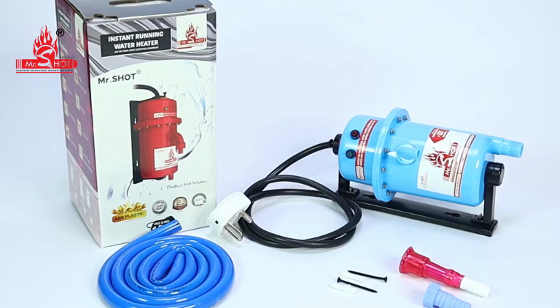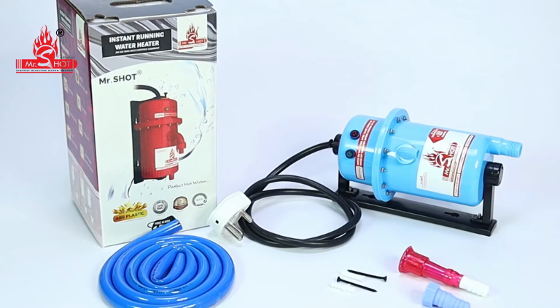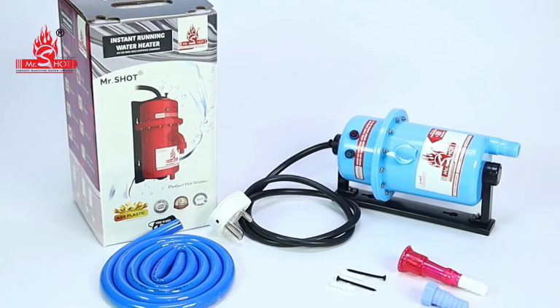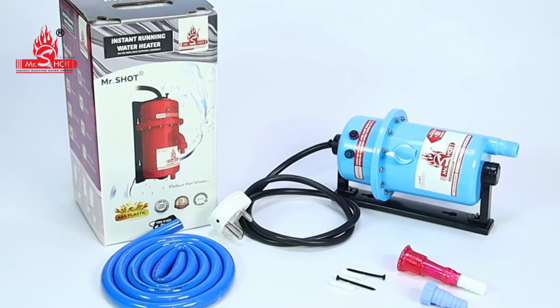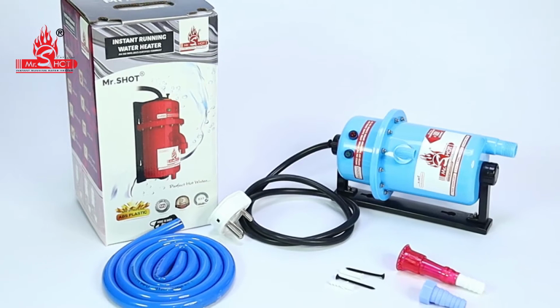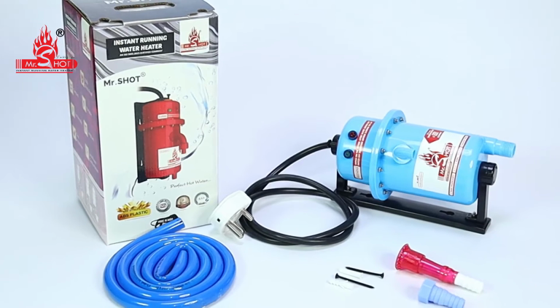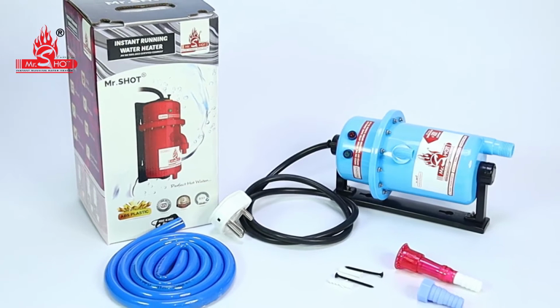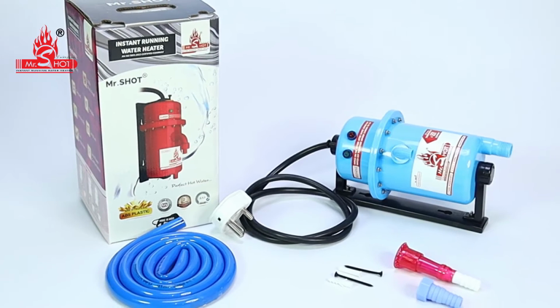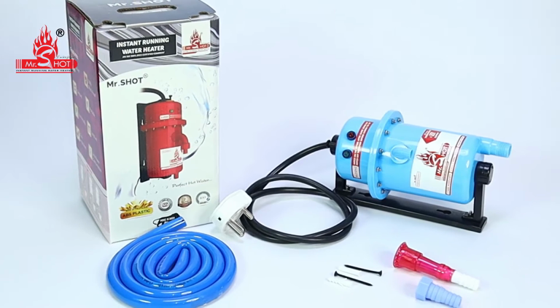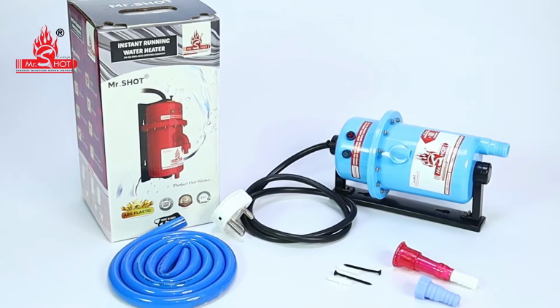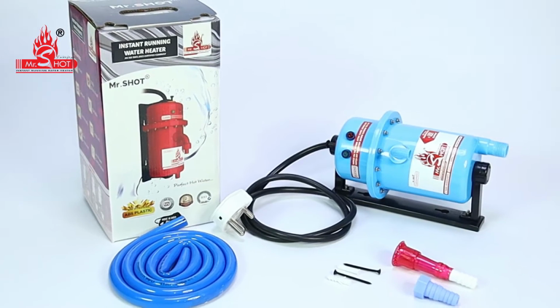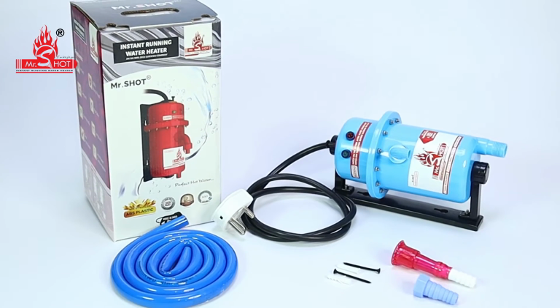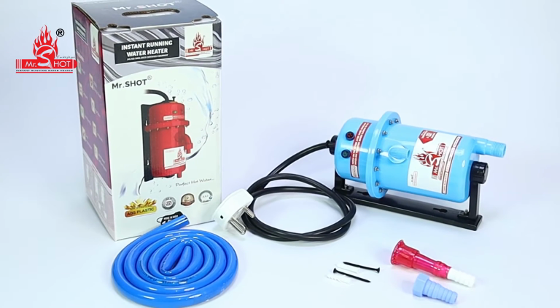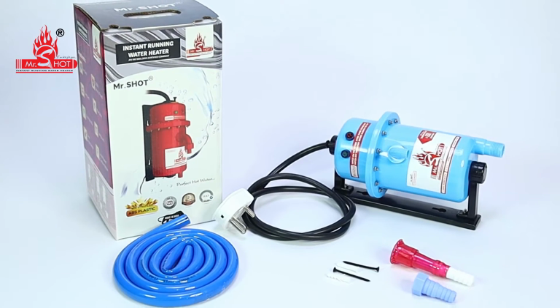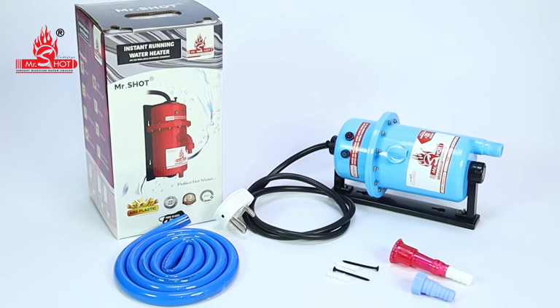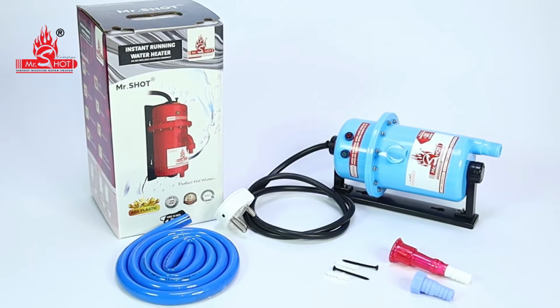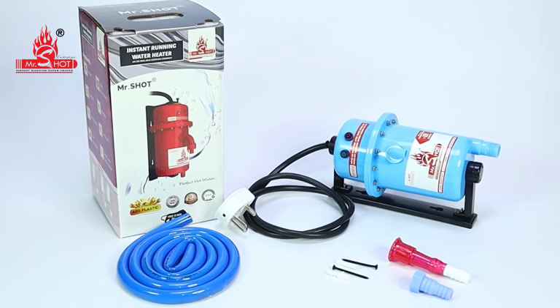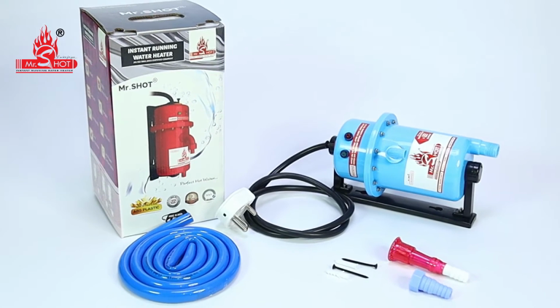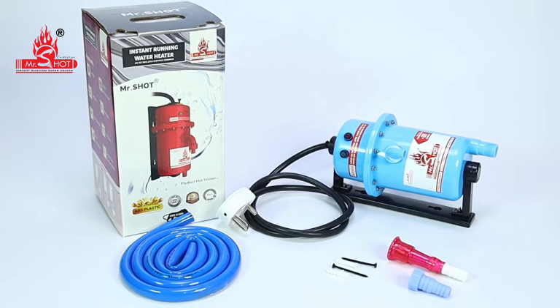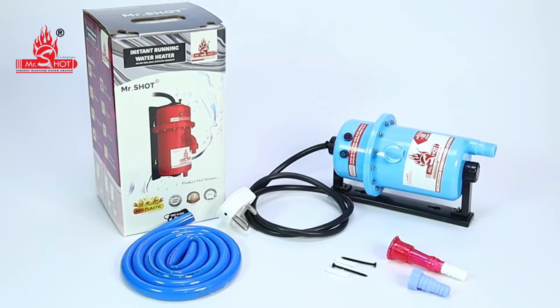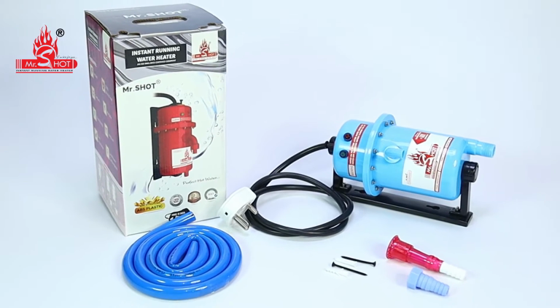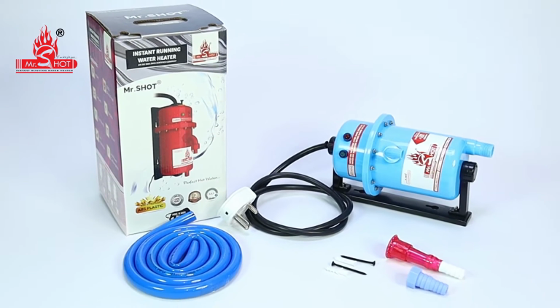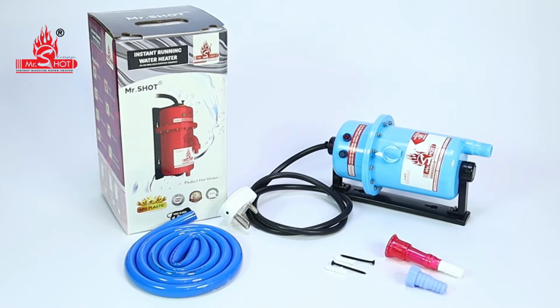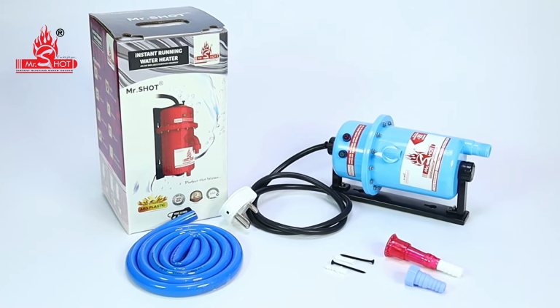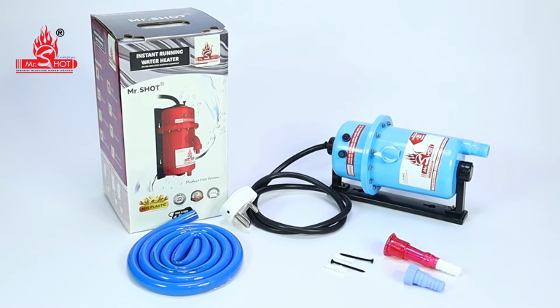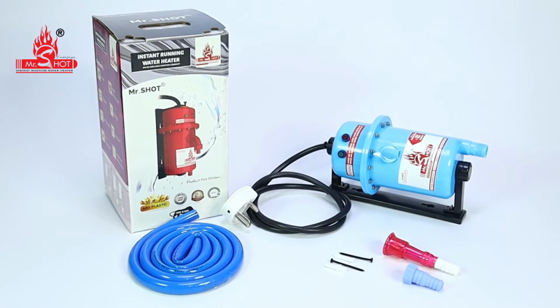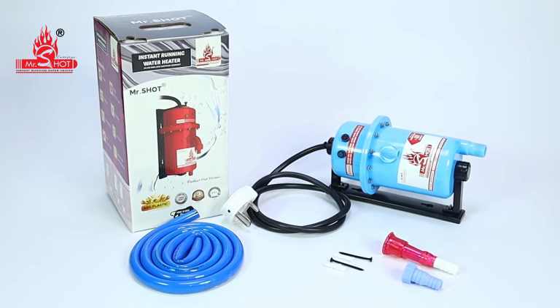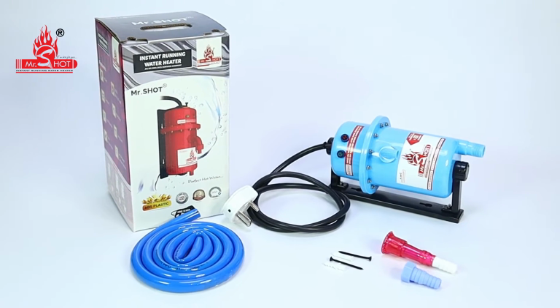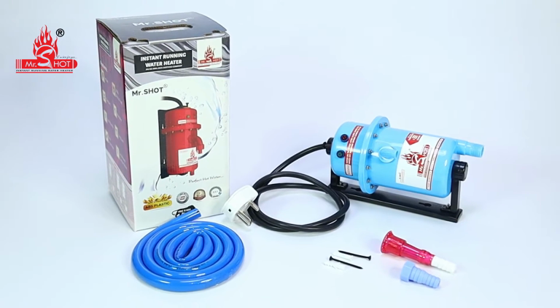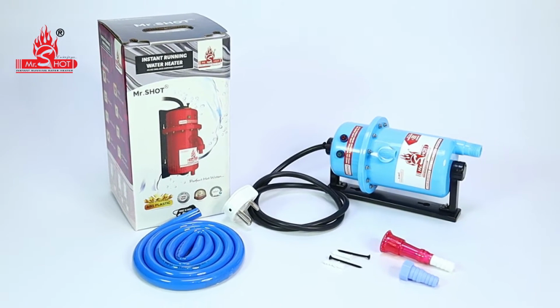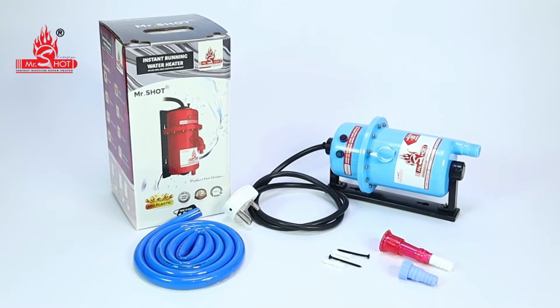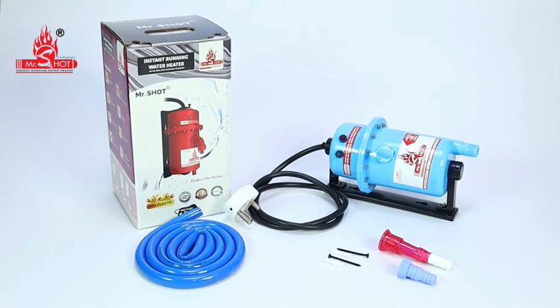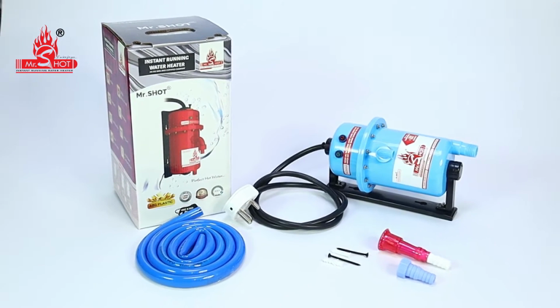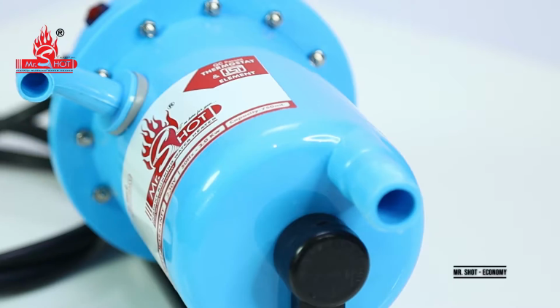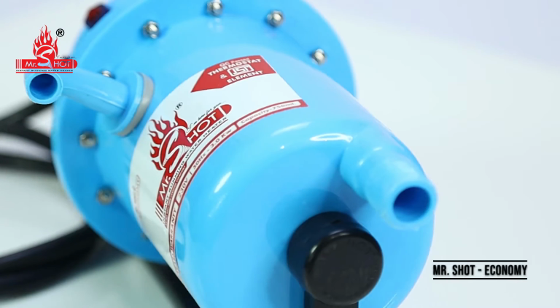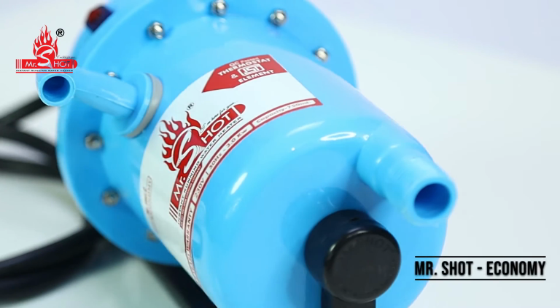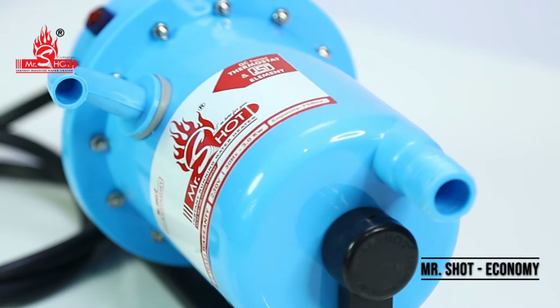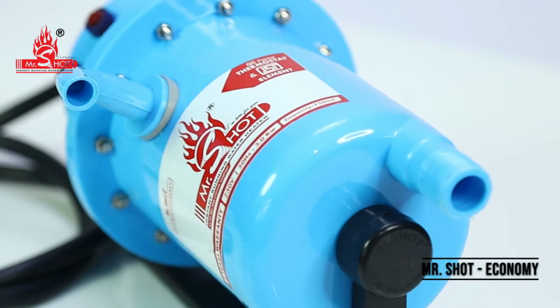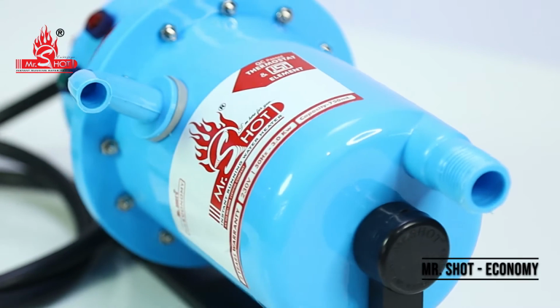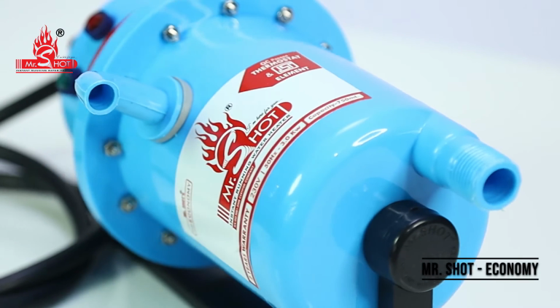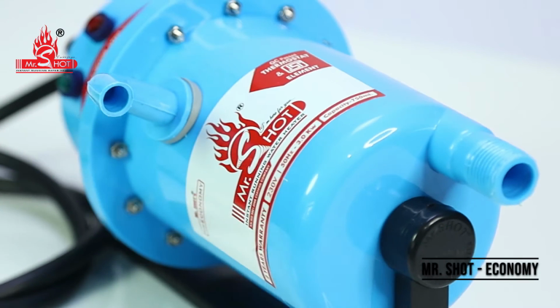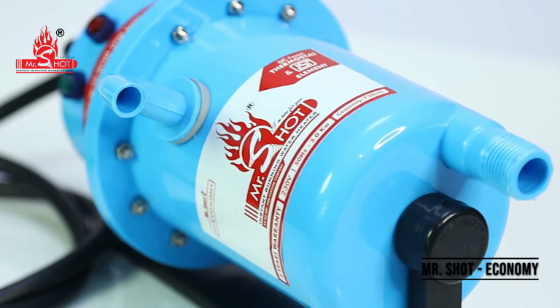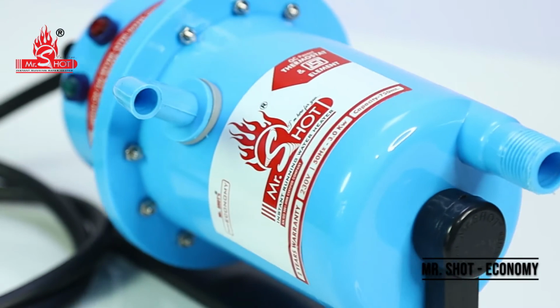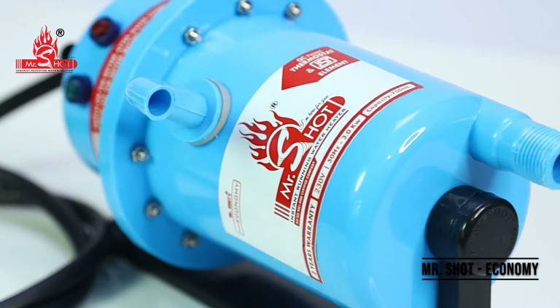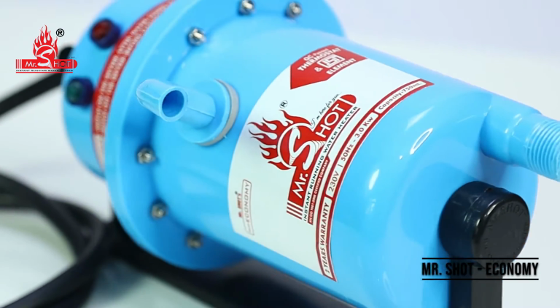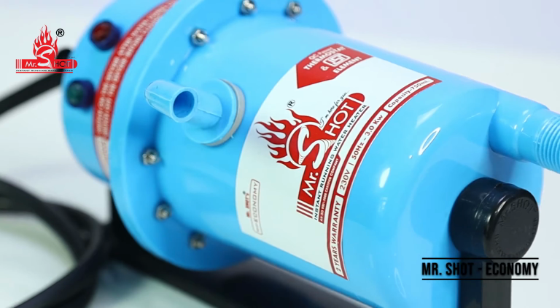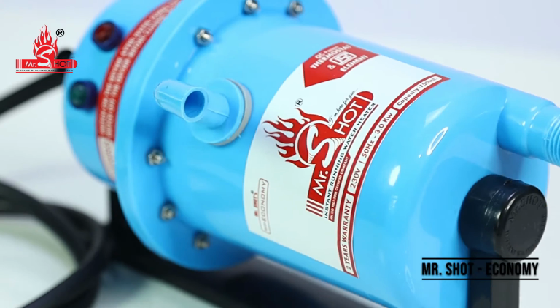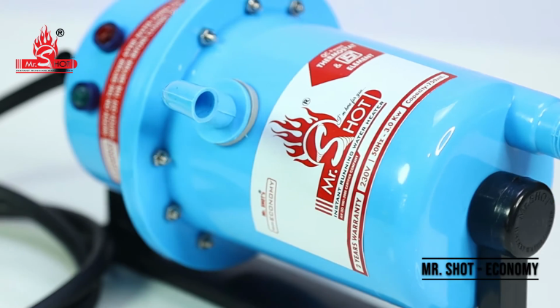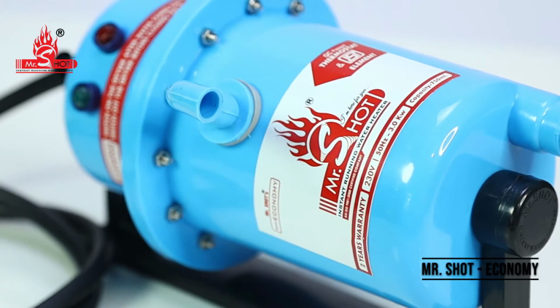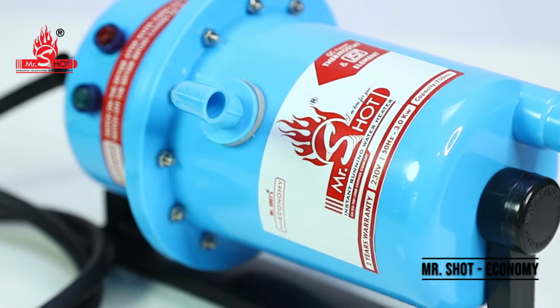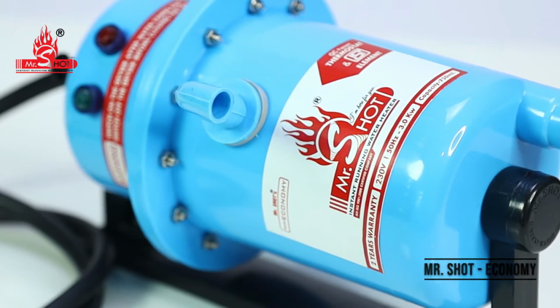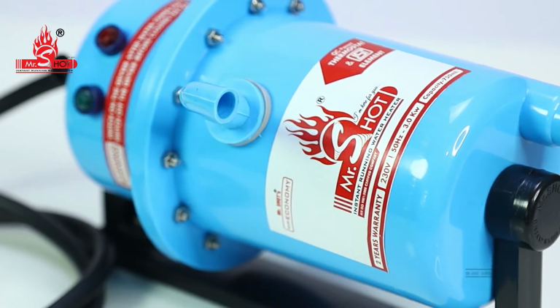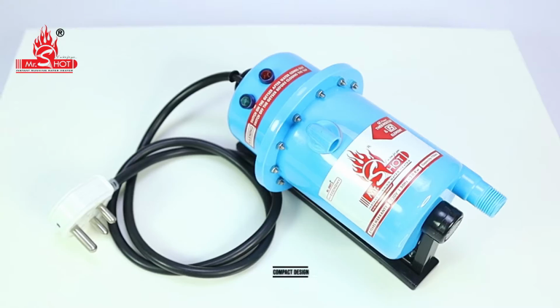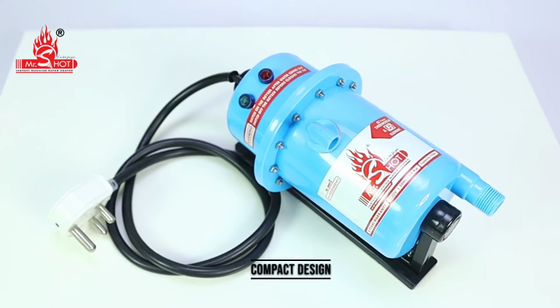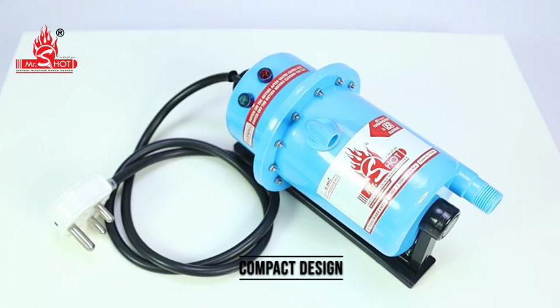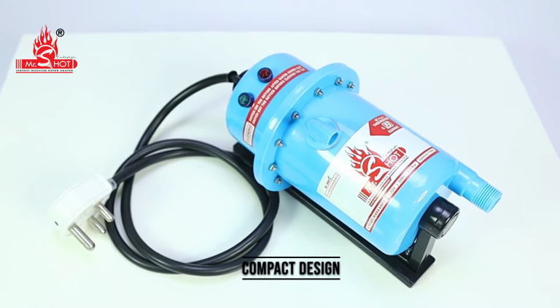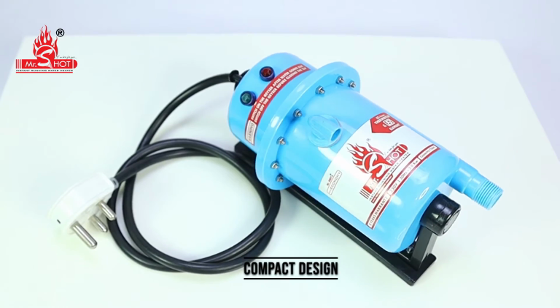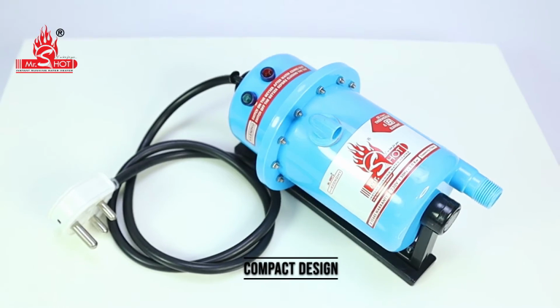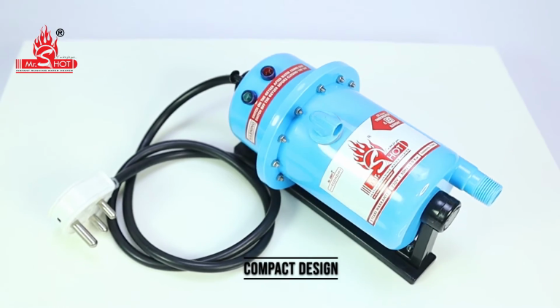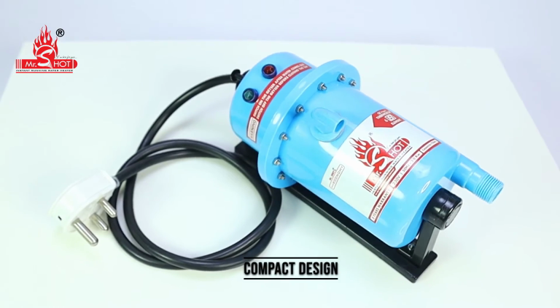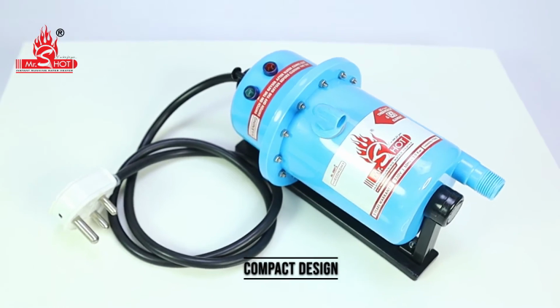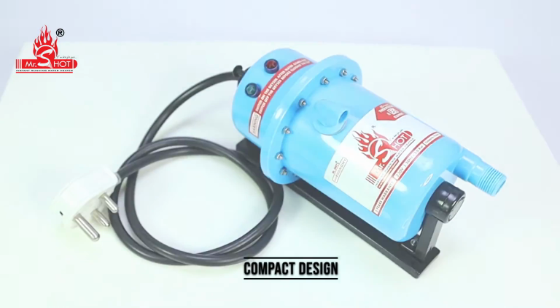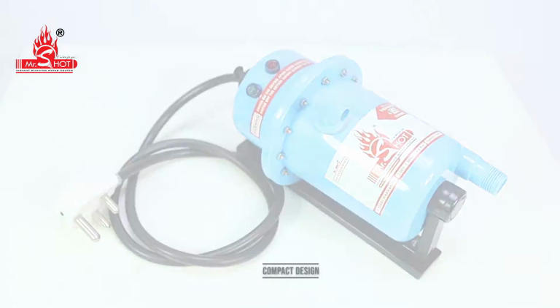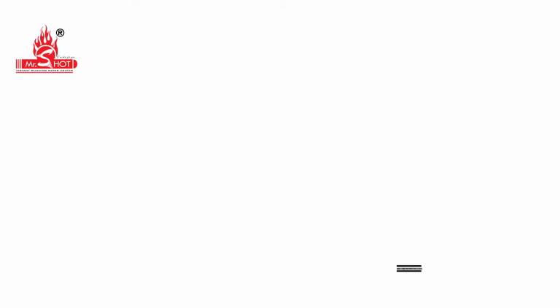Mr. Shot instant running water heater. Economy. Compact design.